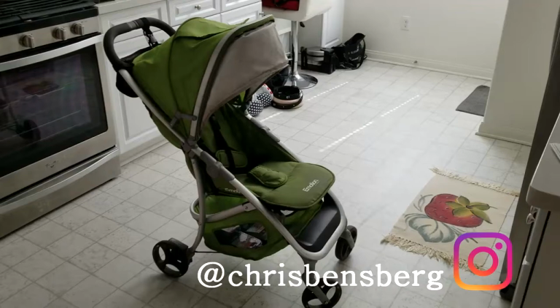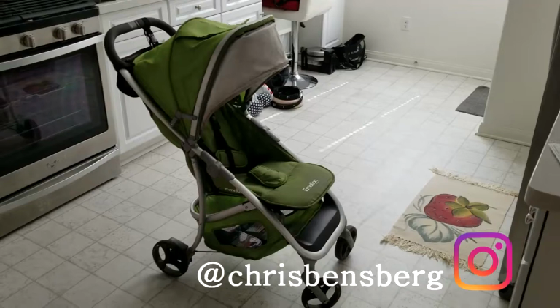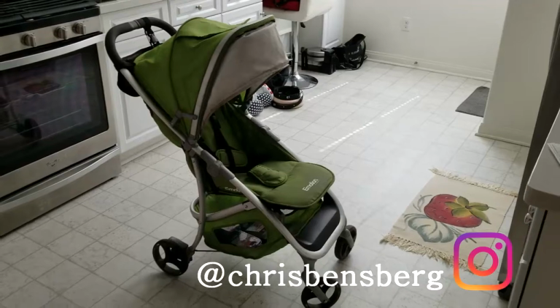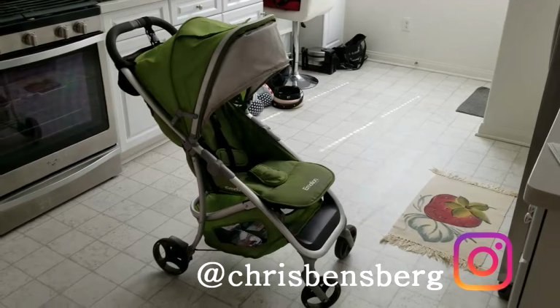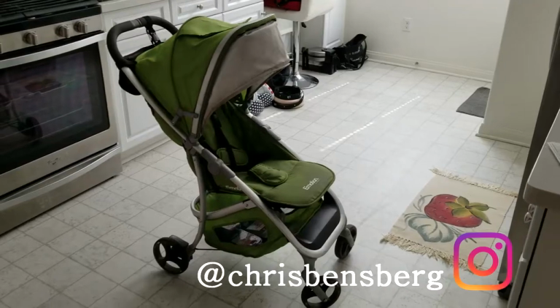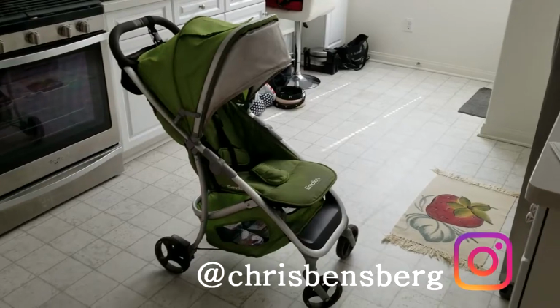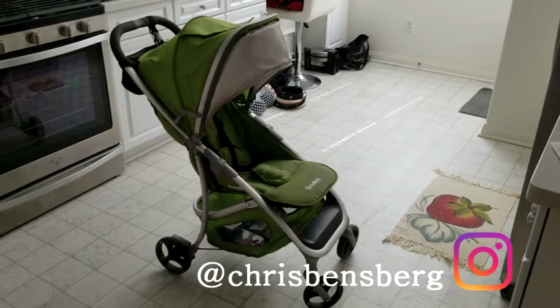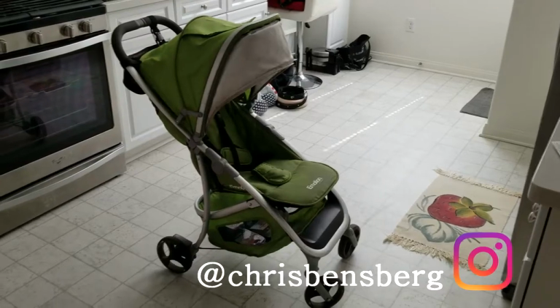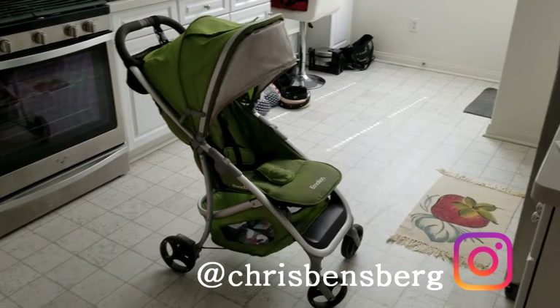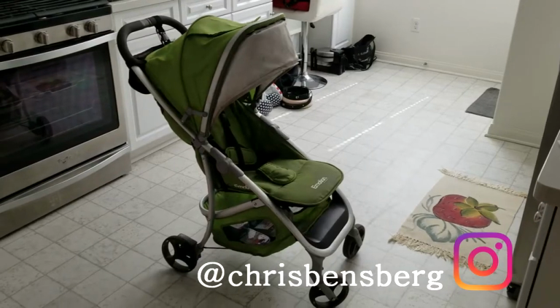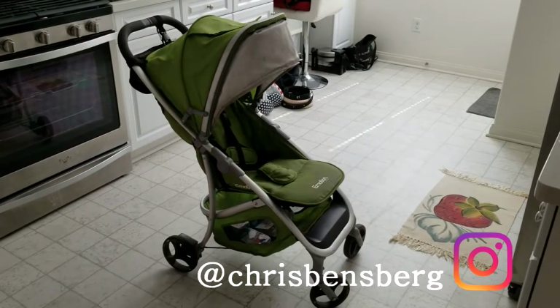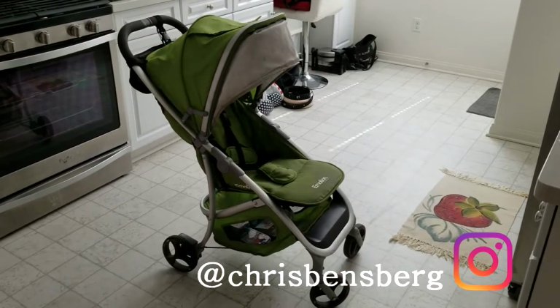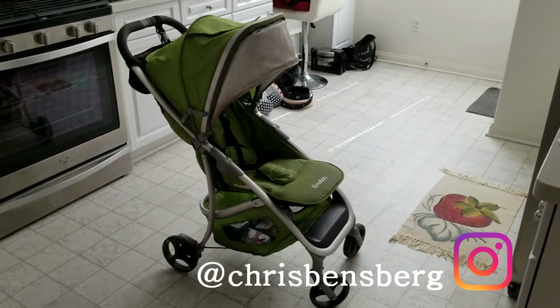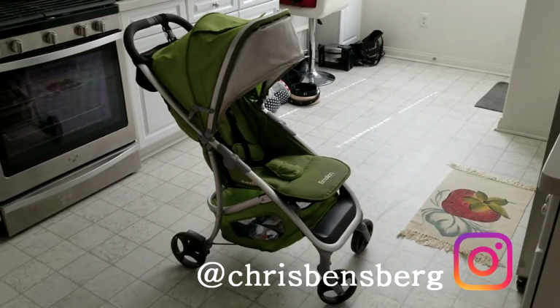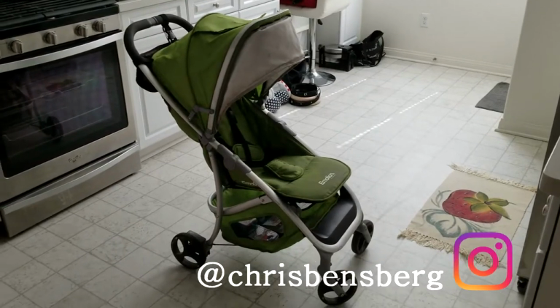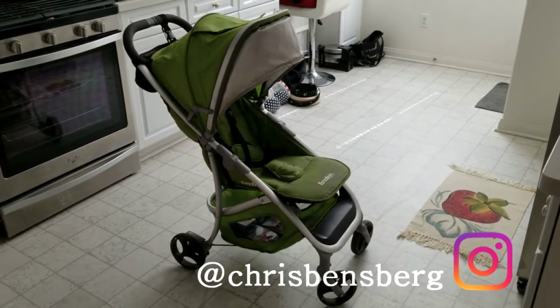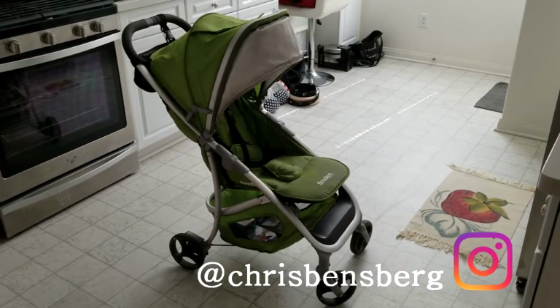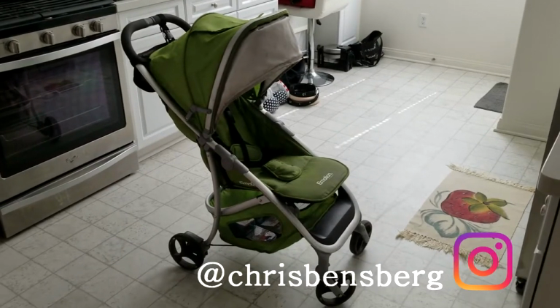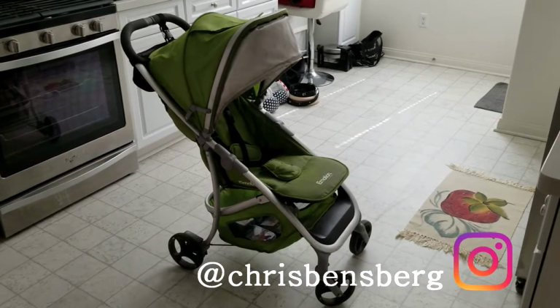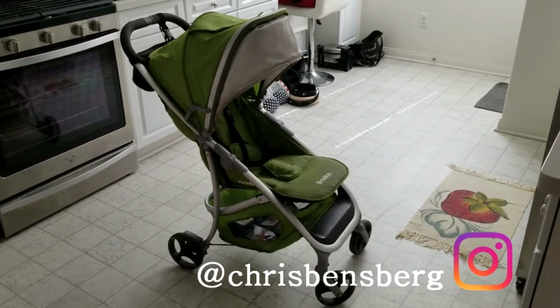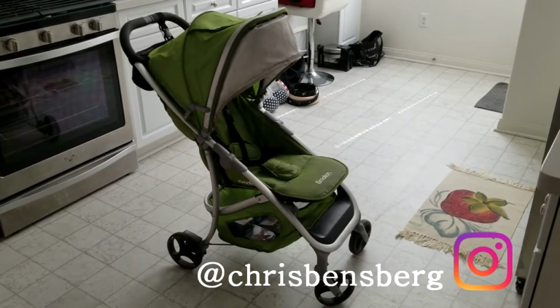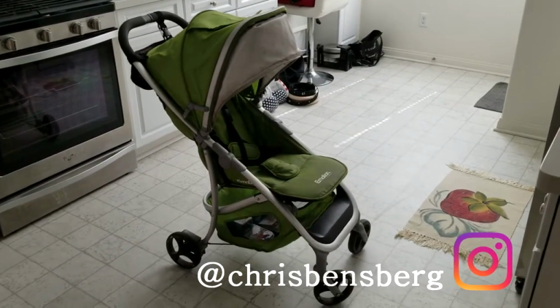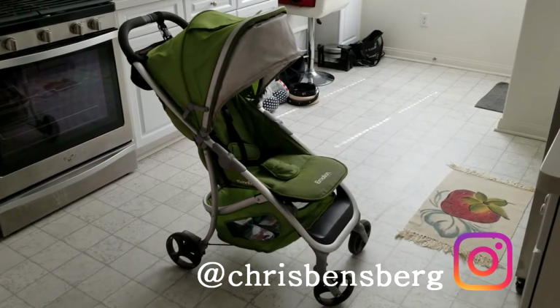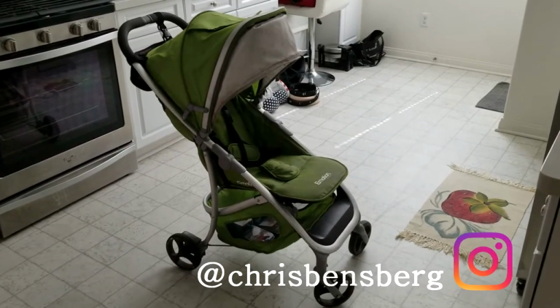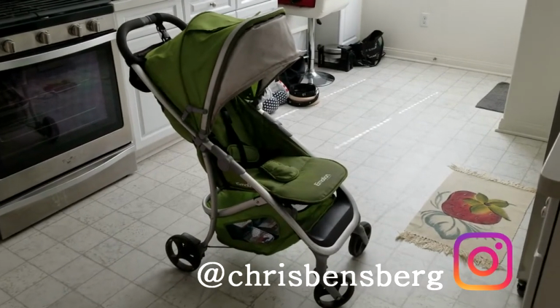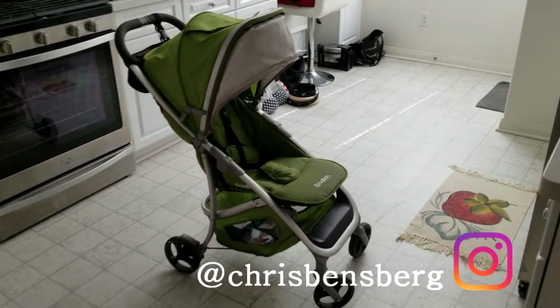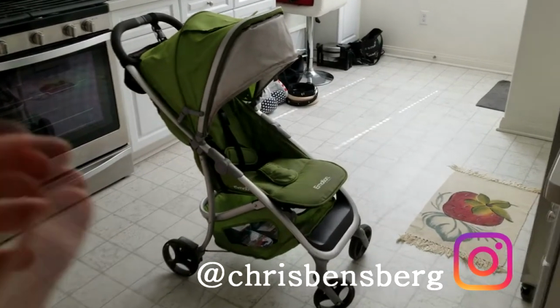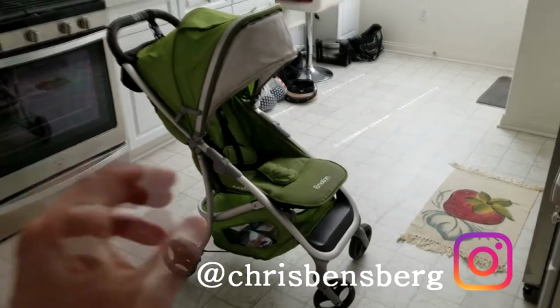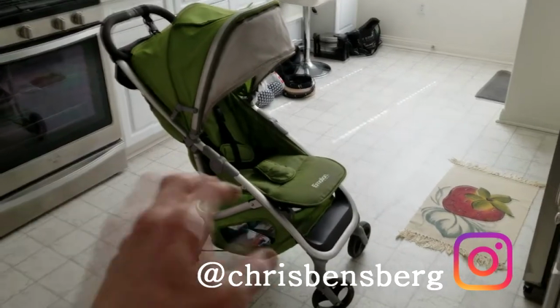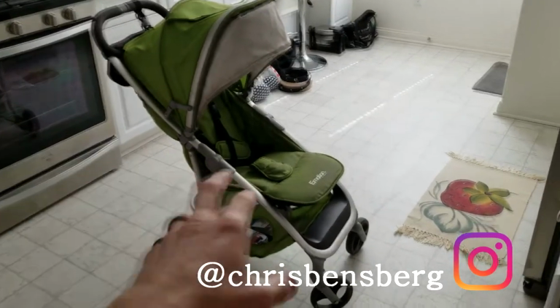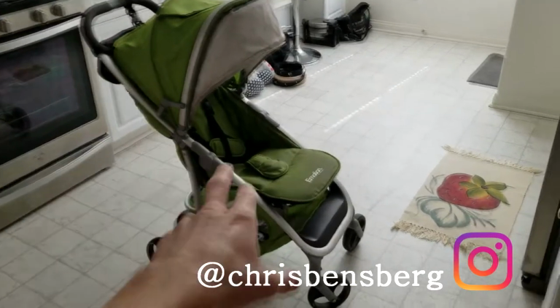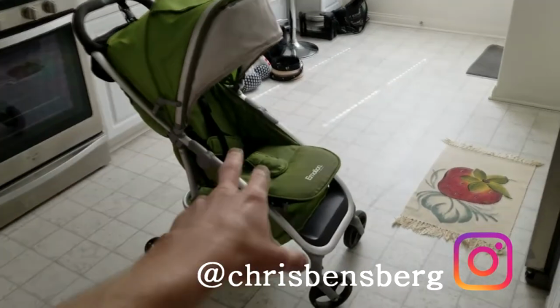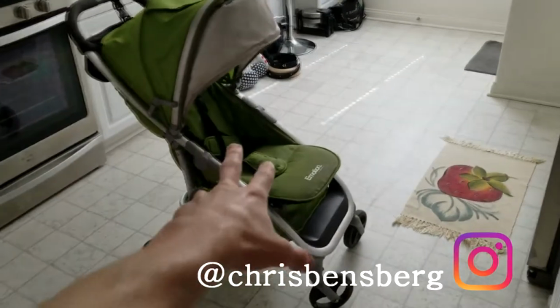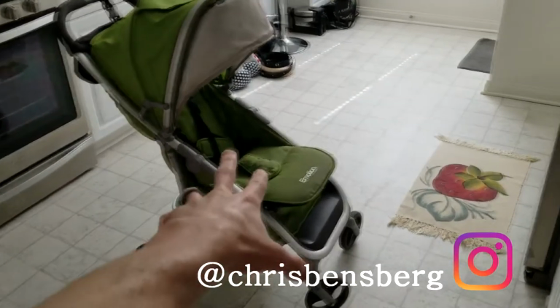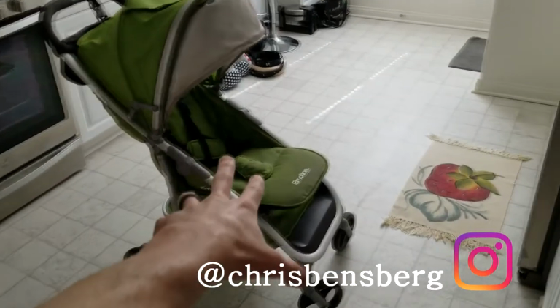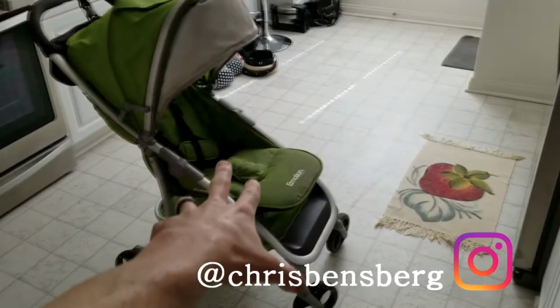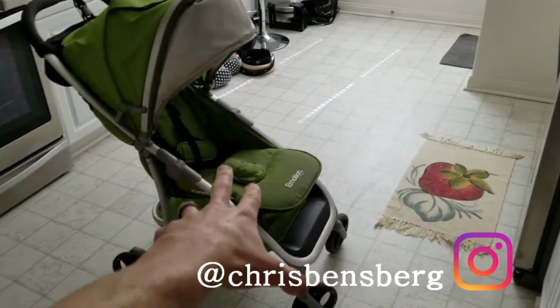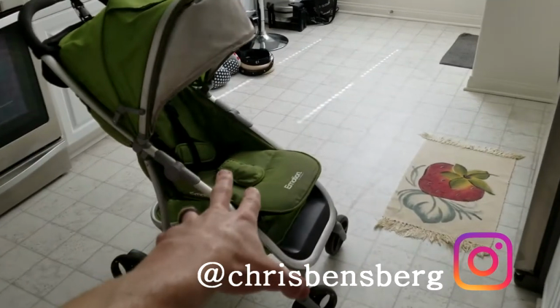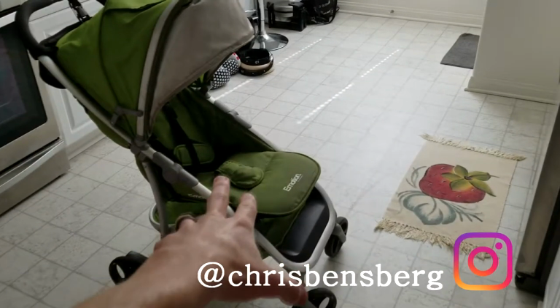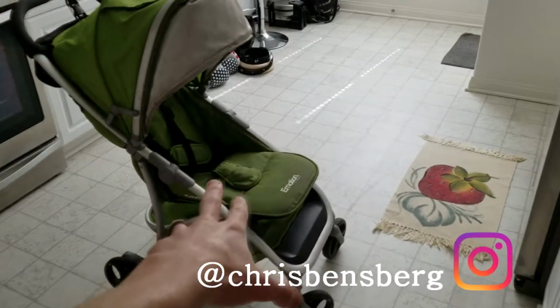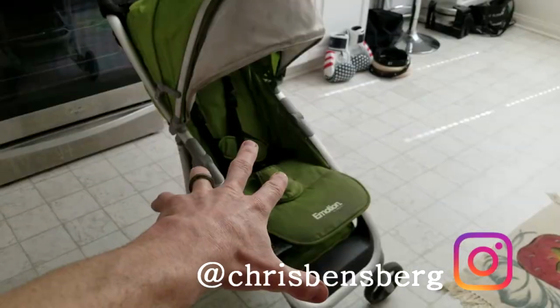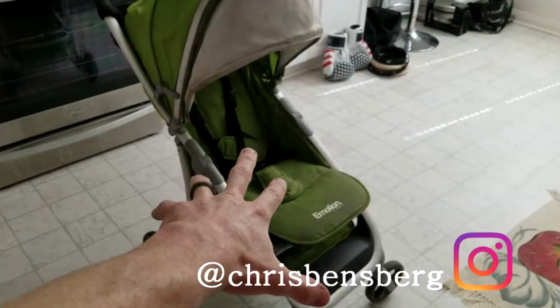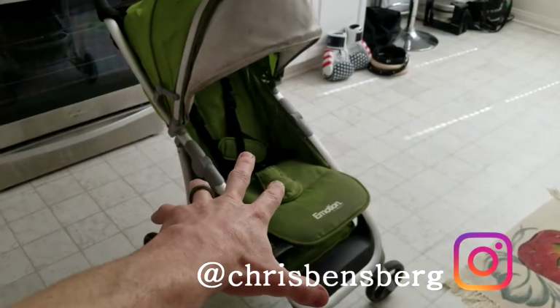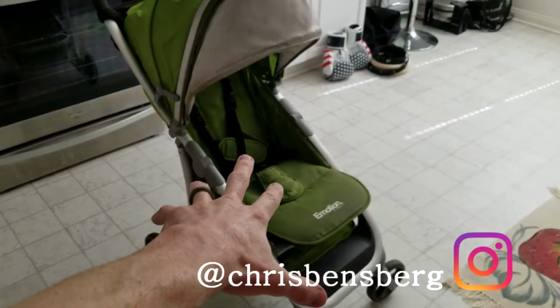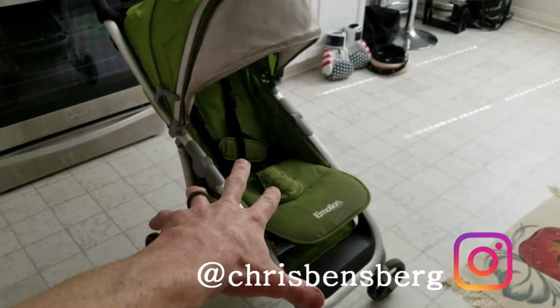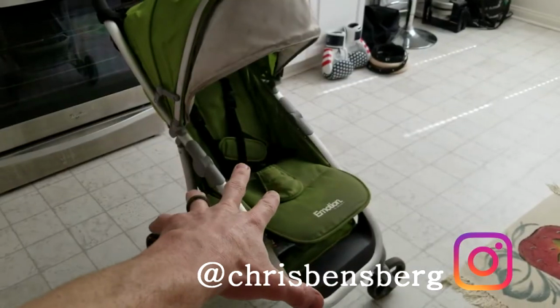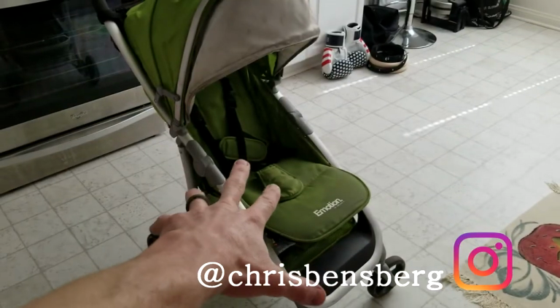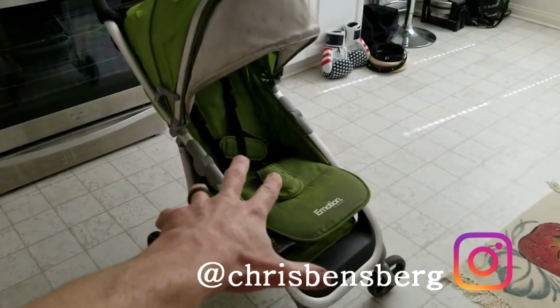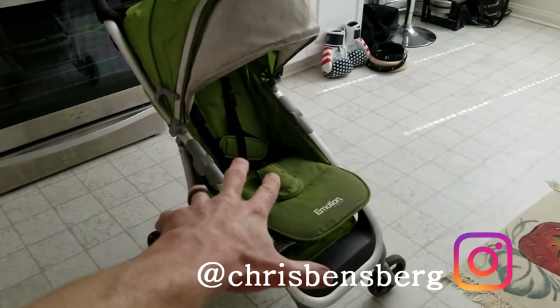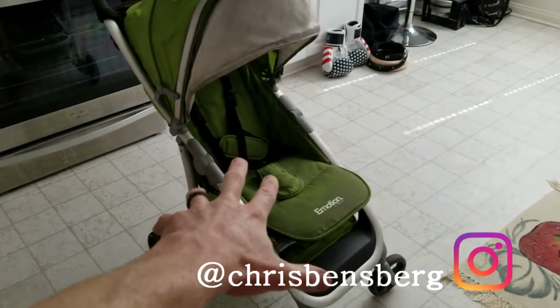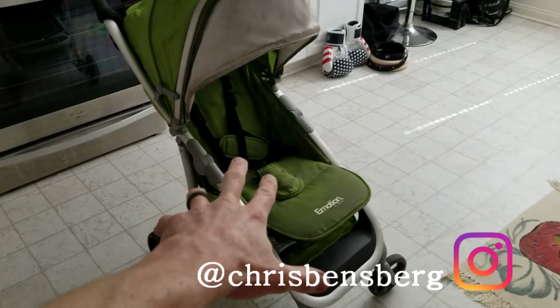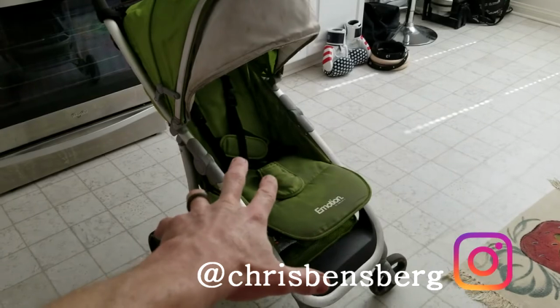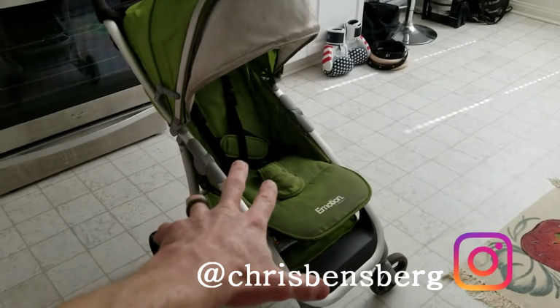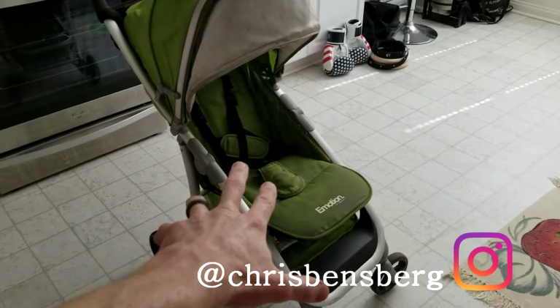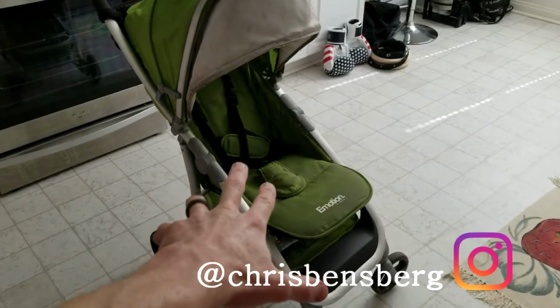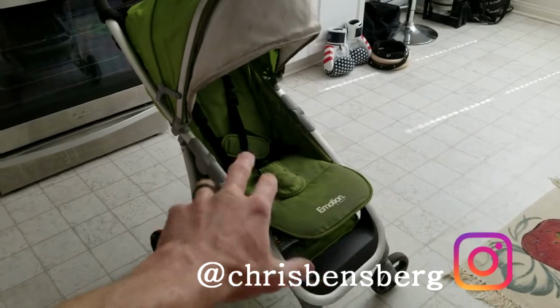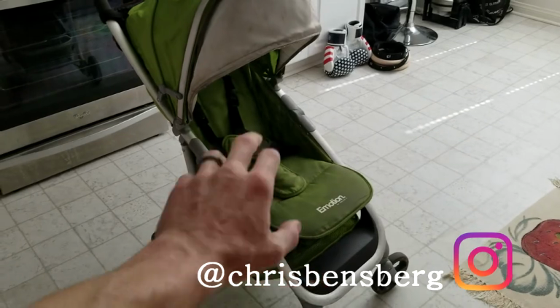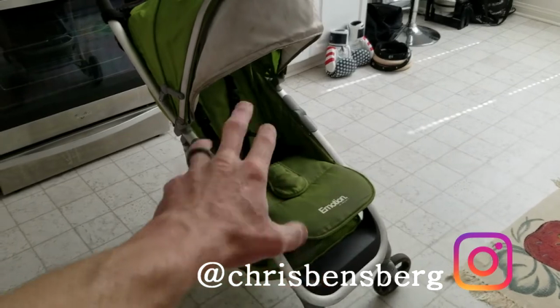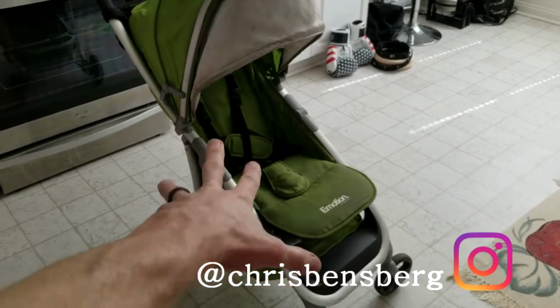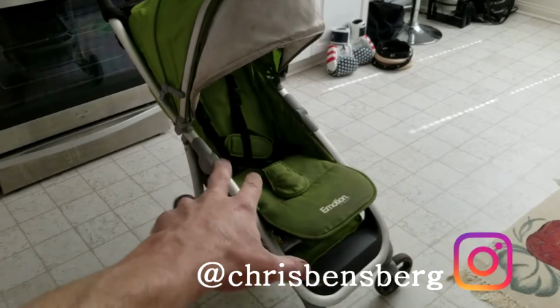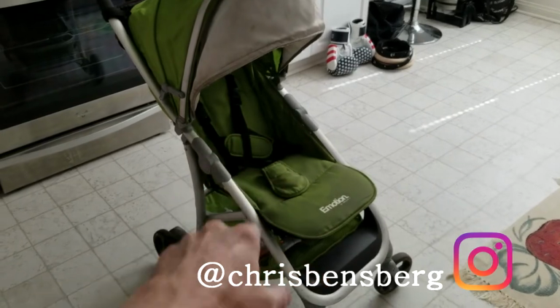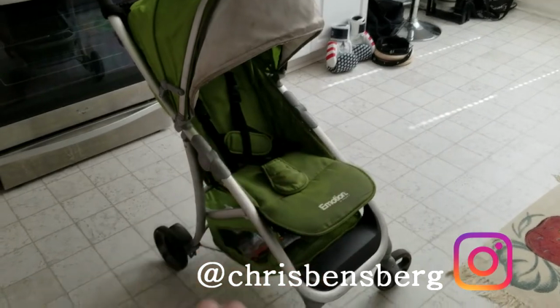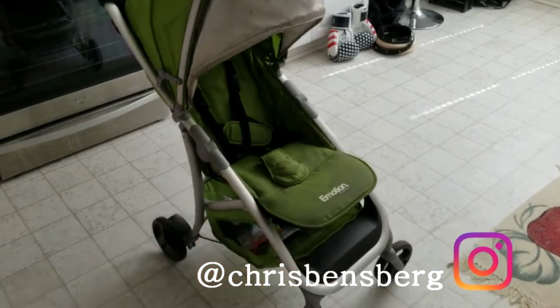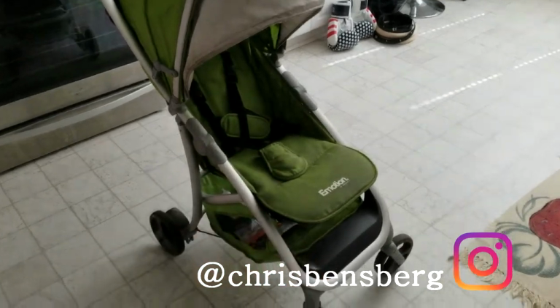Hey, what's going on guys. Today's video I'm going to be showing you how to take out the interior pad portion so you can wash it.